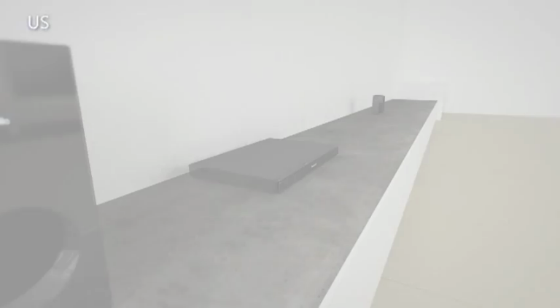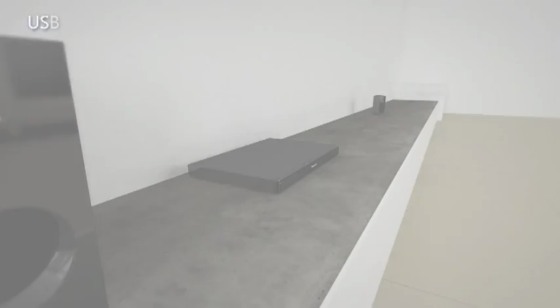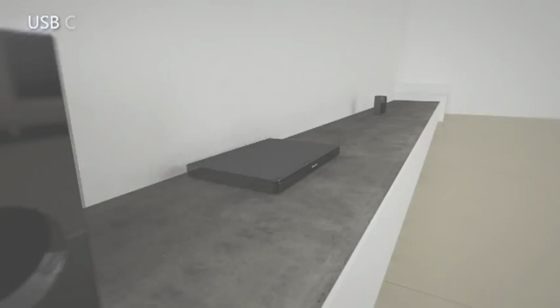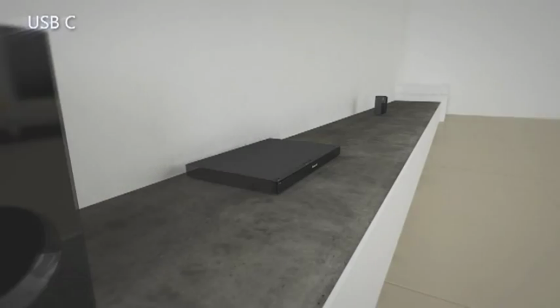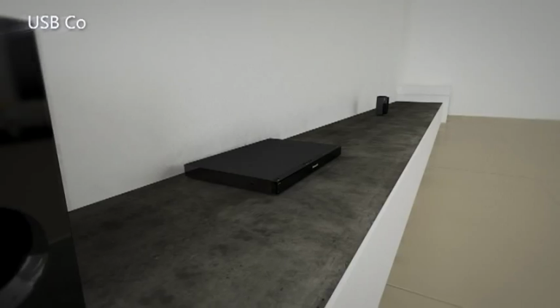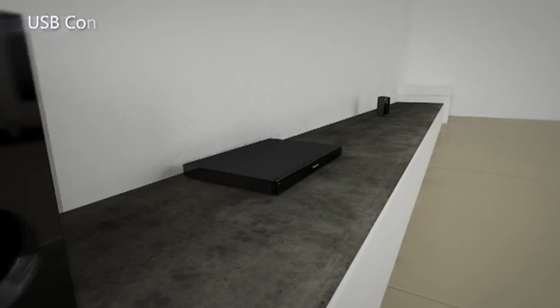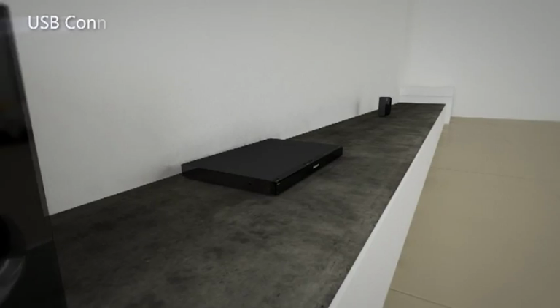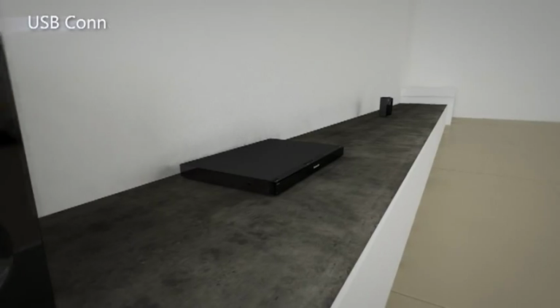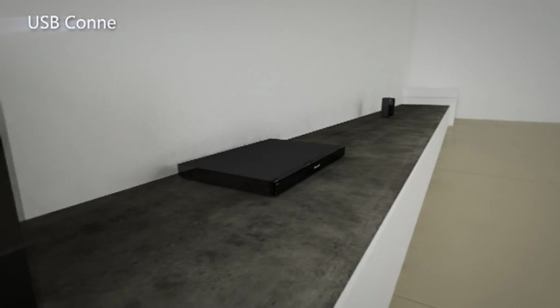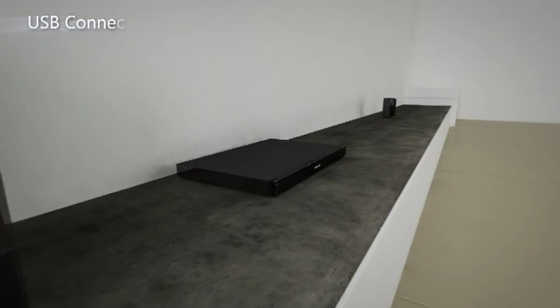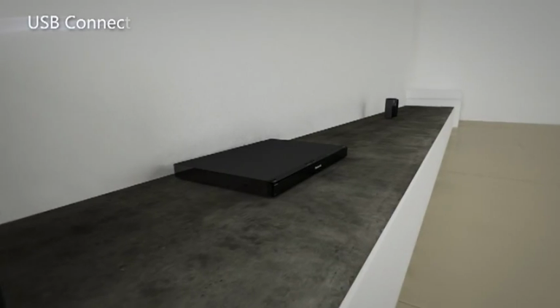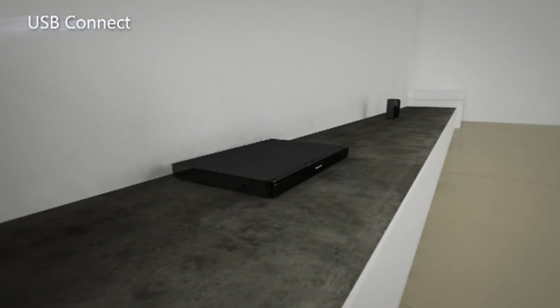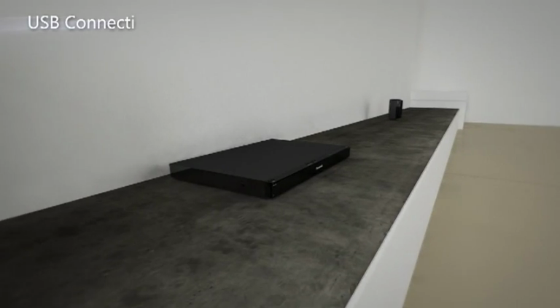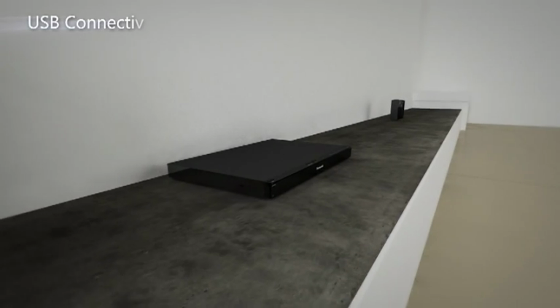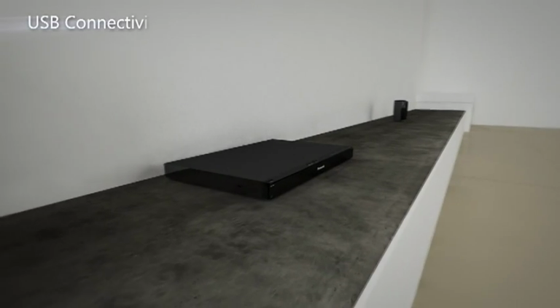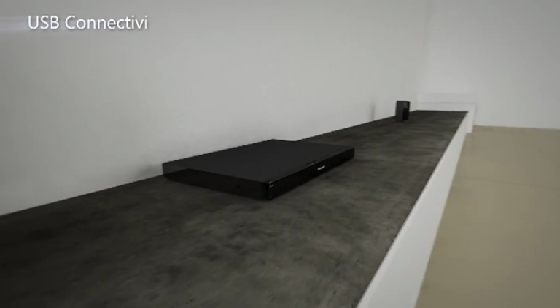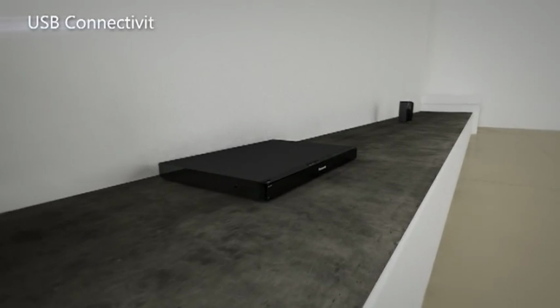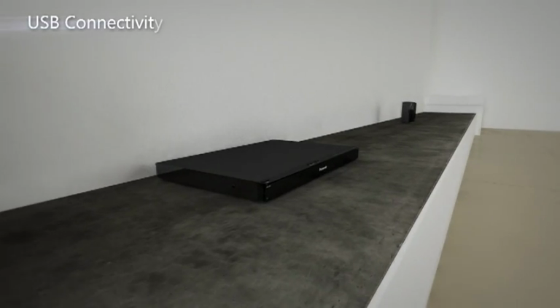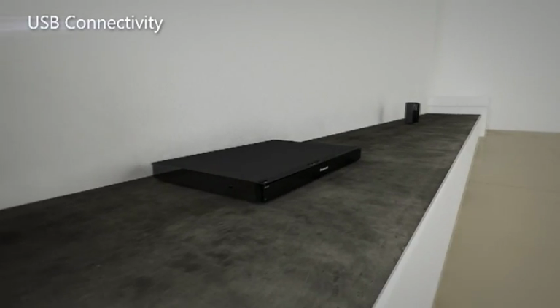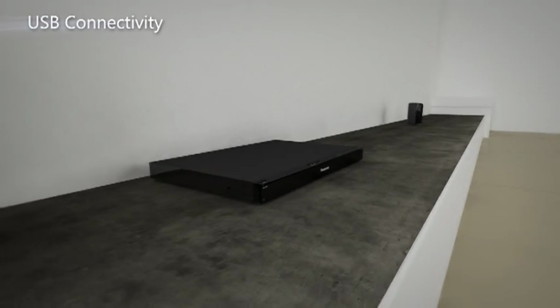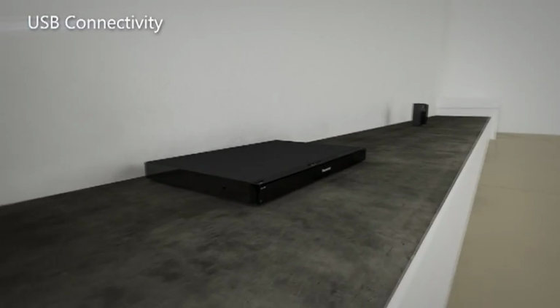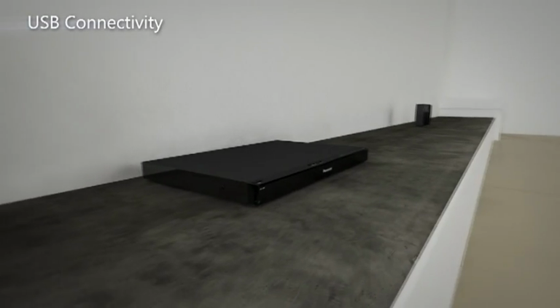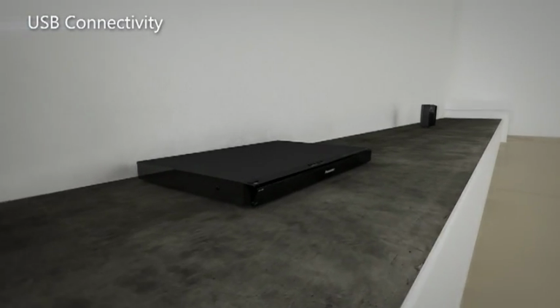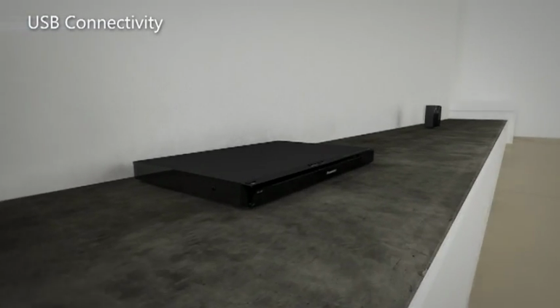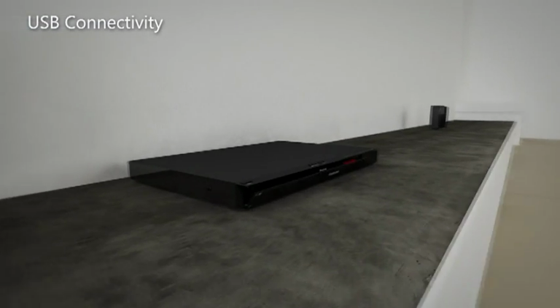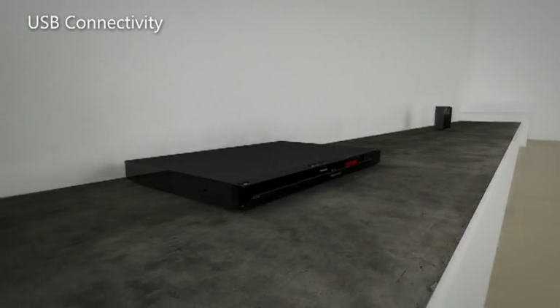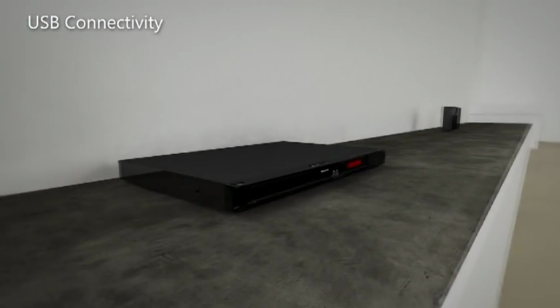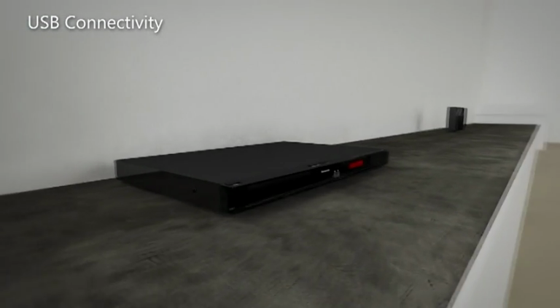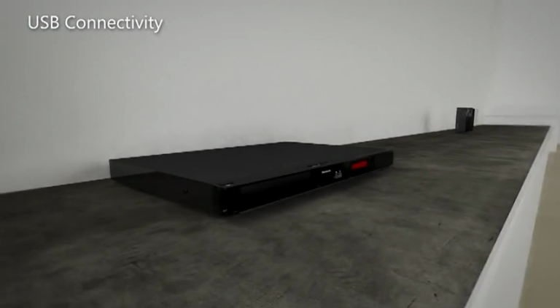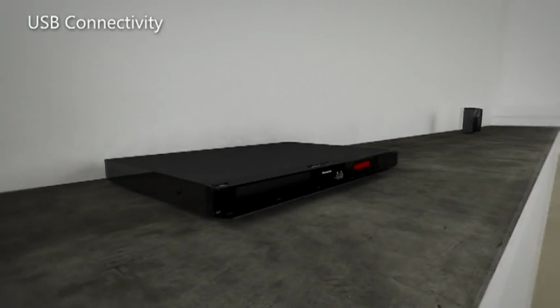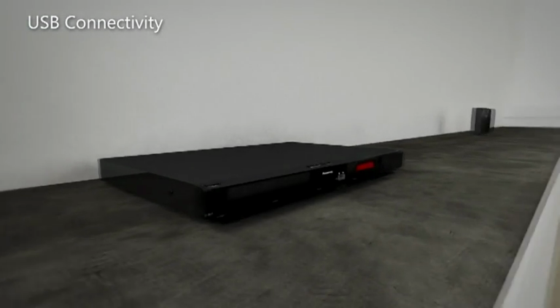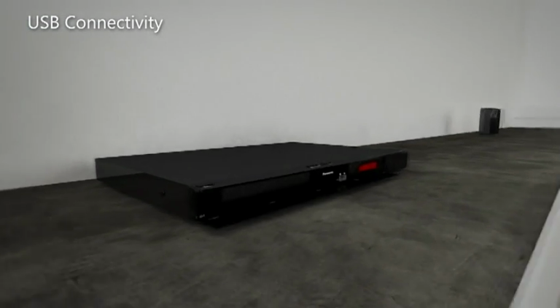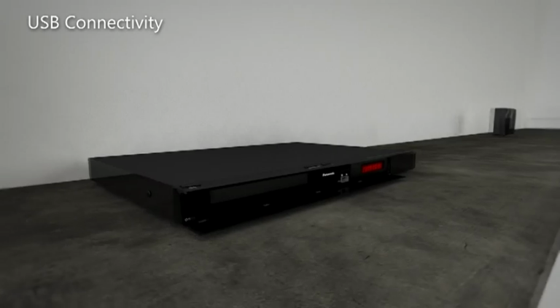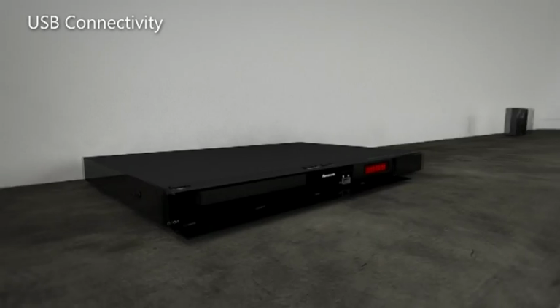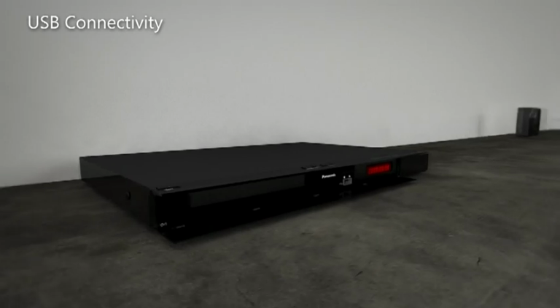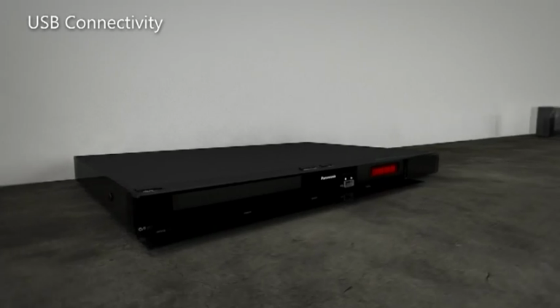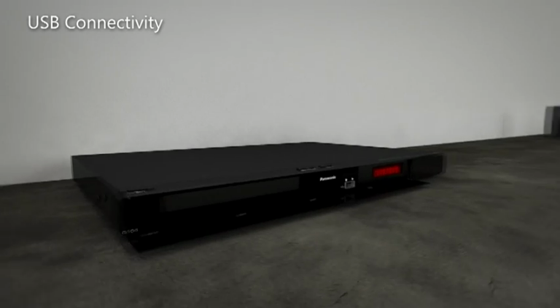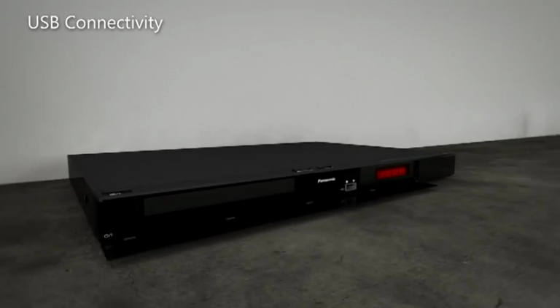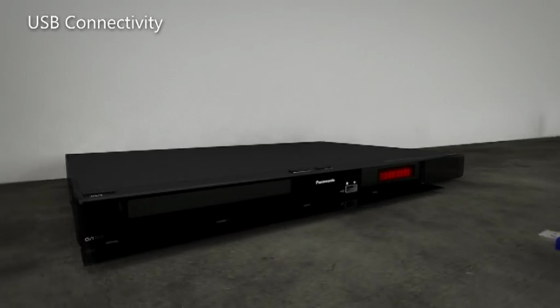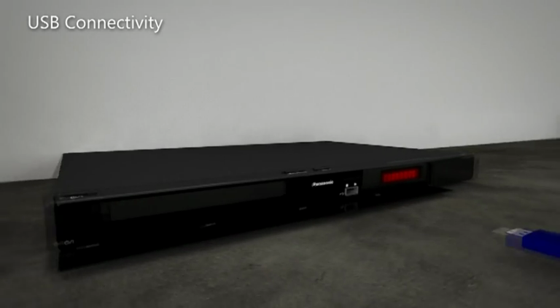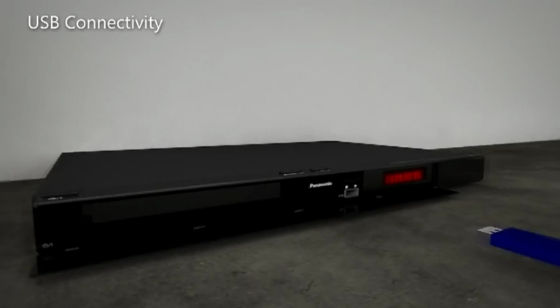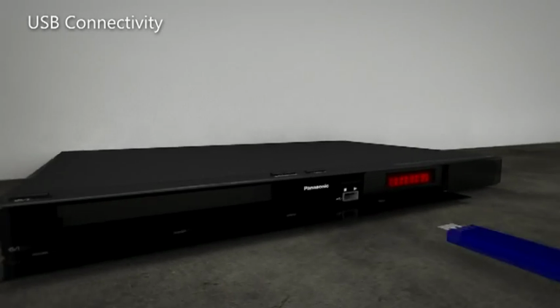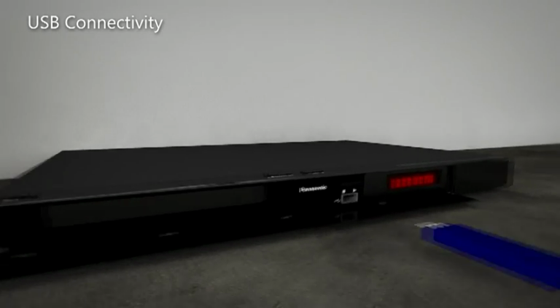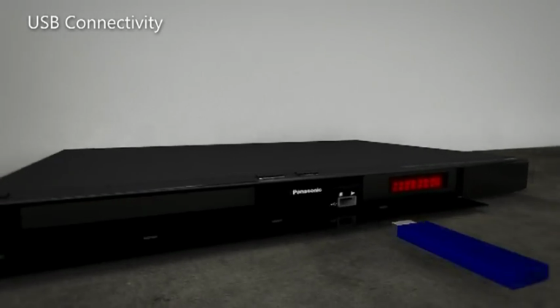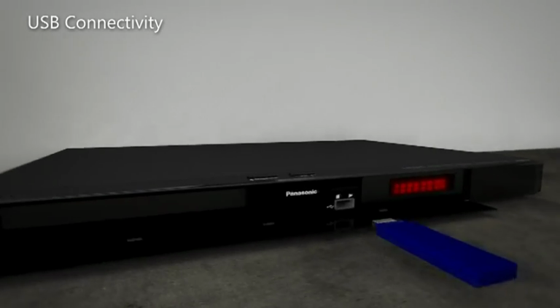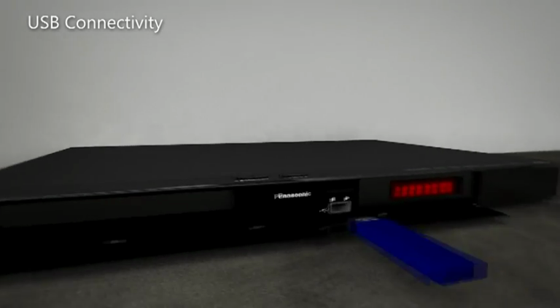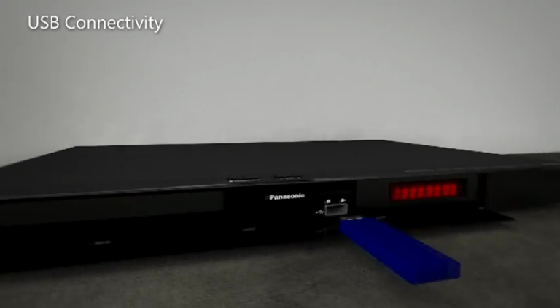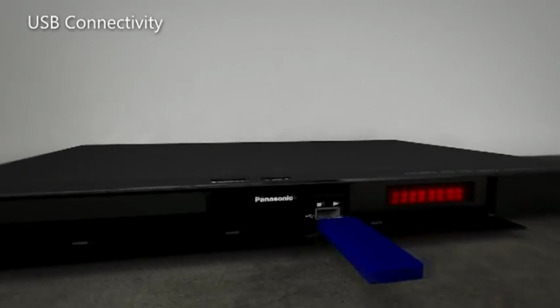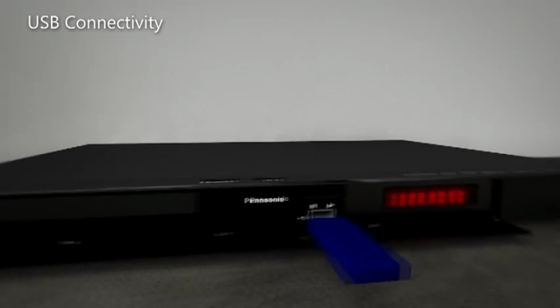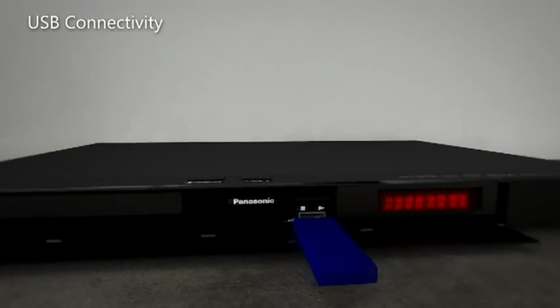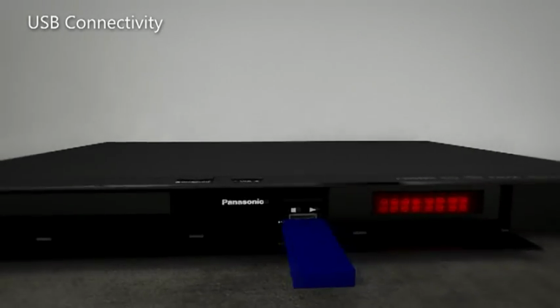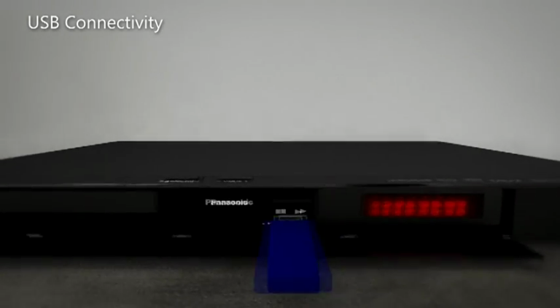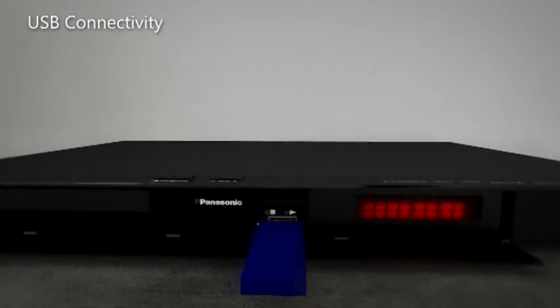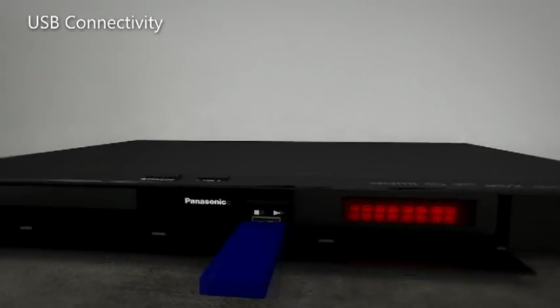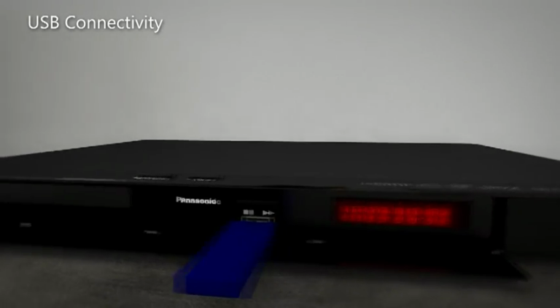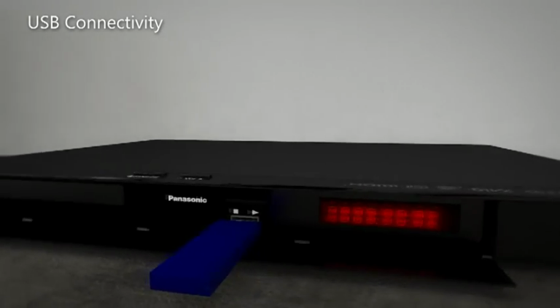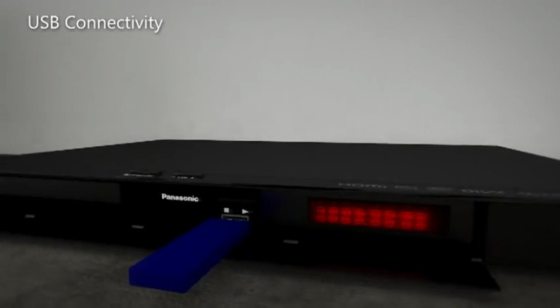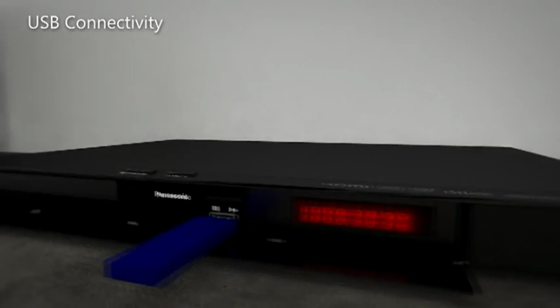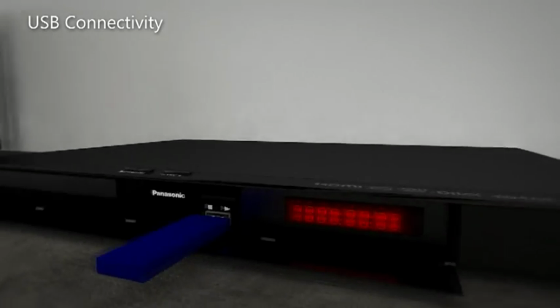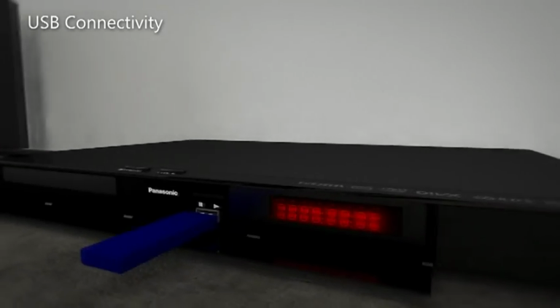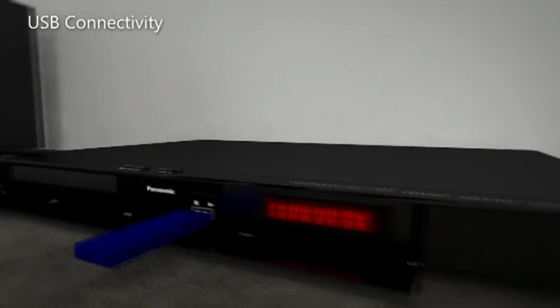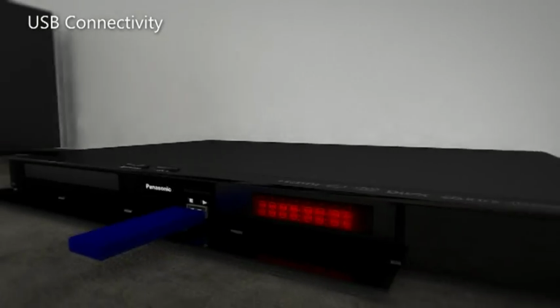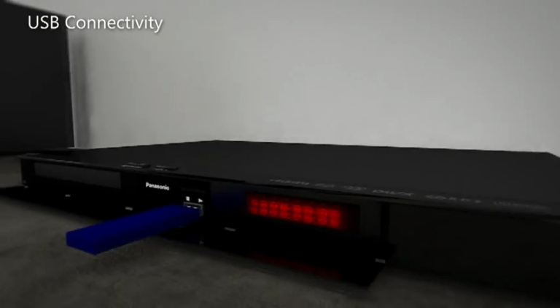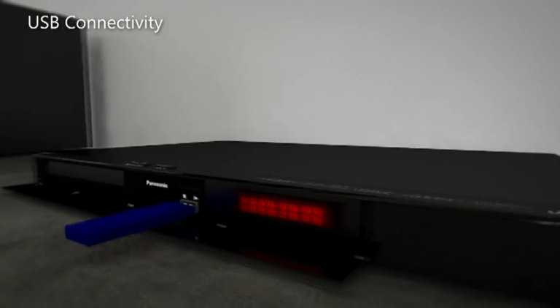The USB port provides fantastic playback of all your MP3s, DivX and JPEG files.